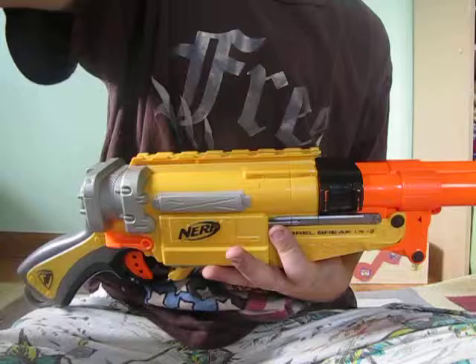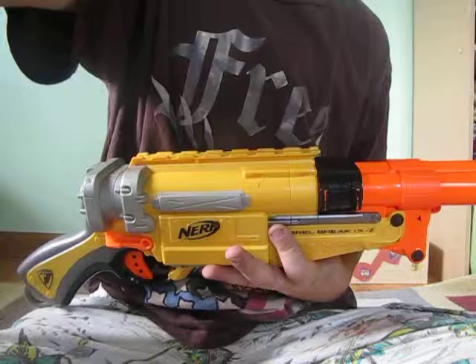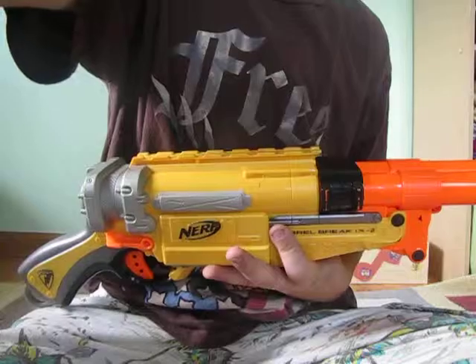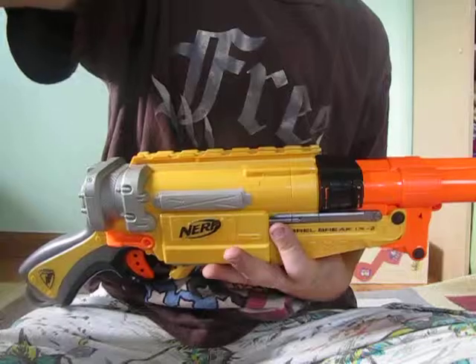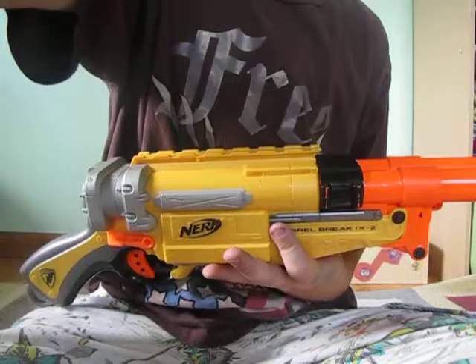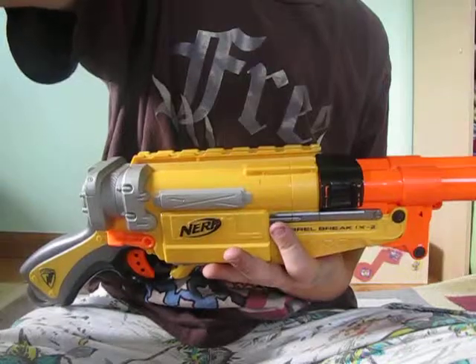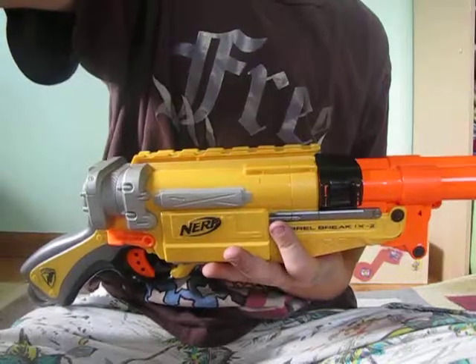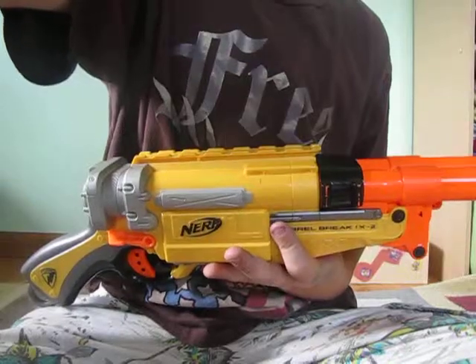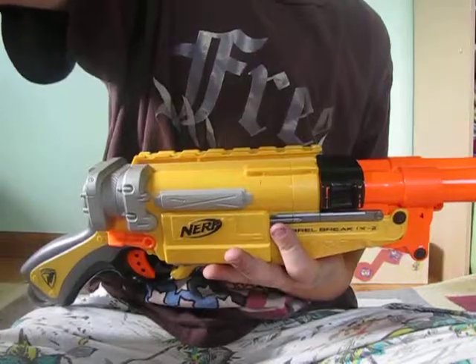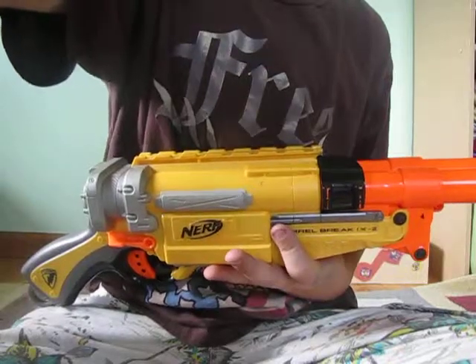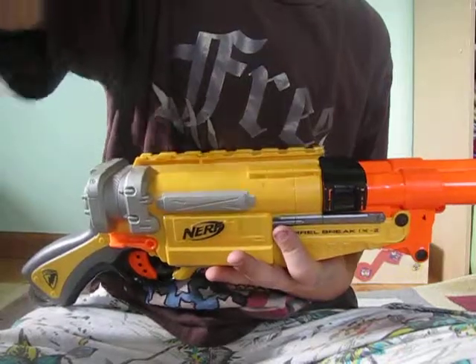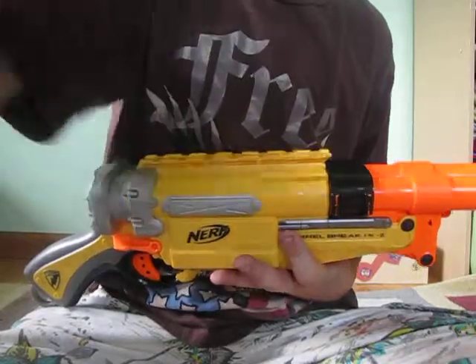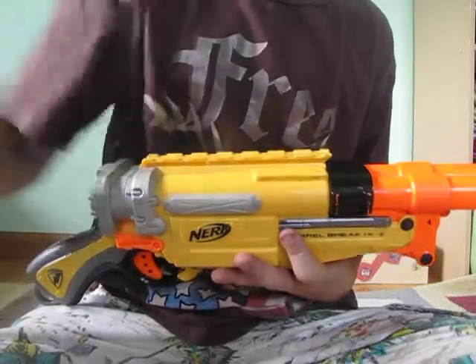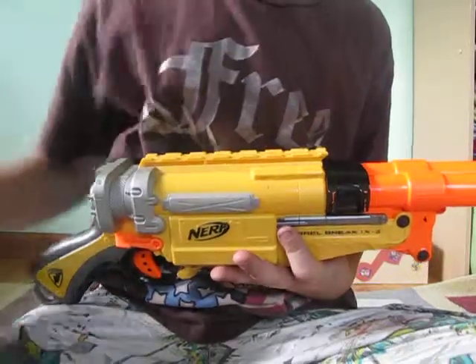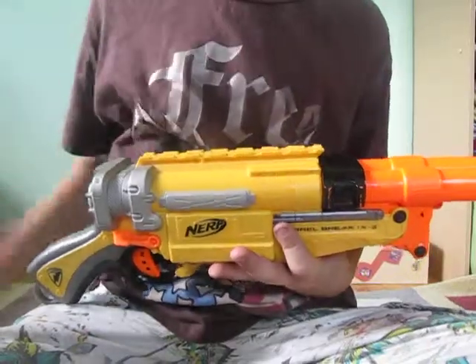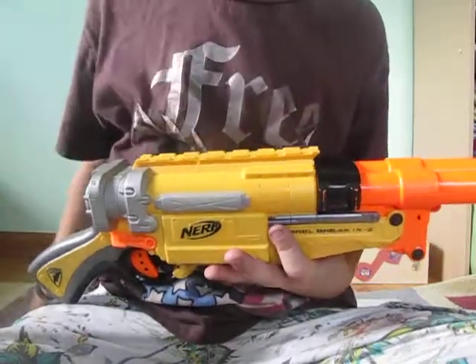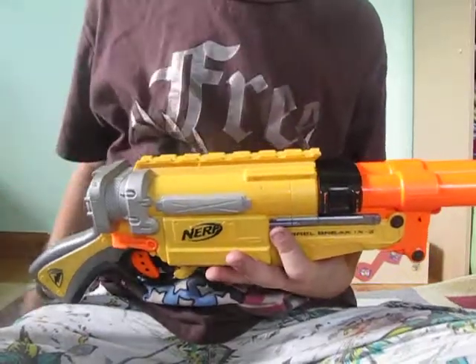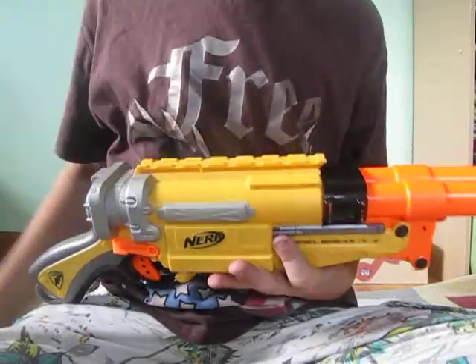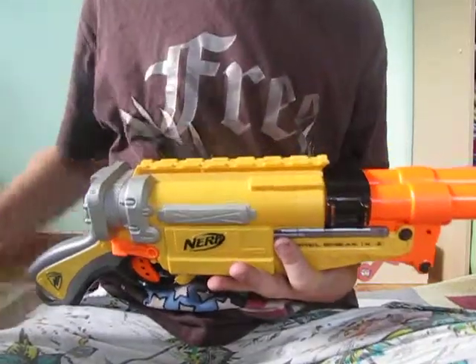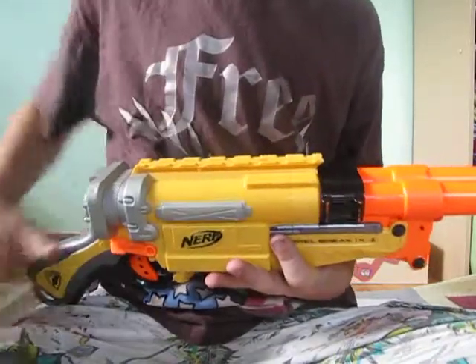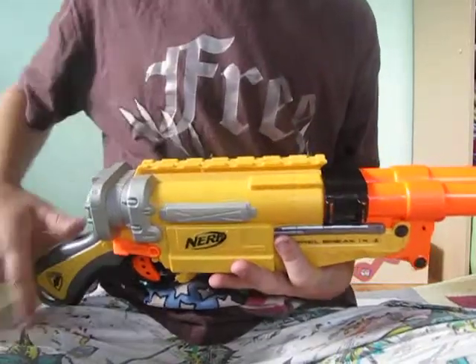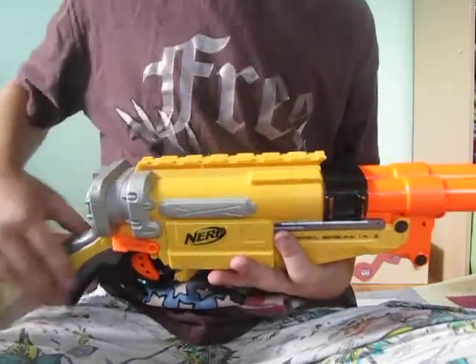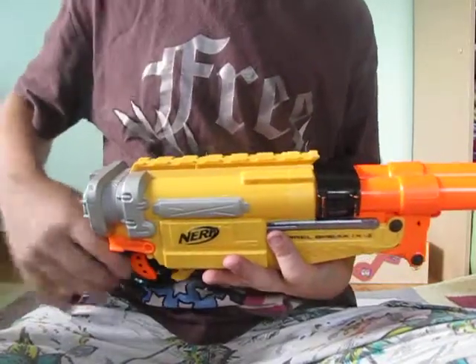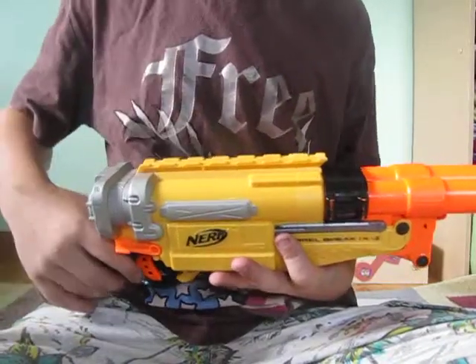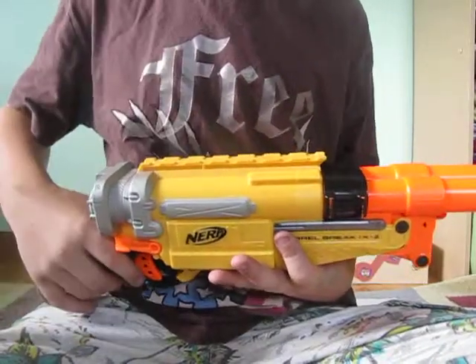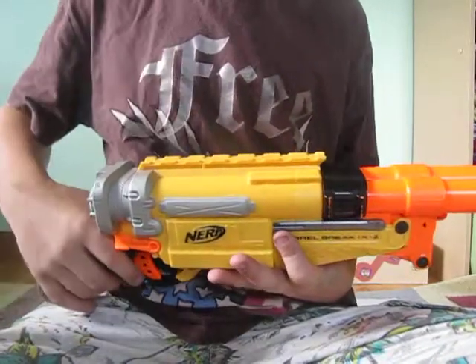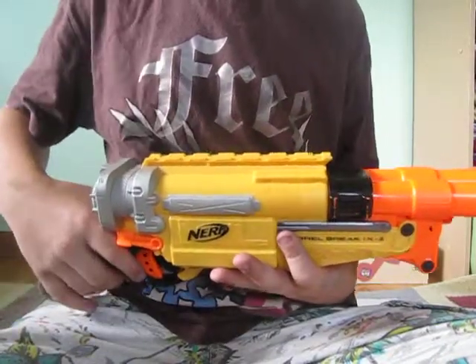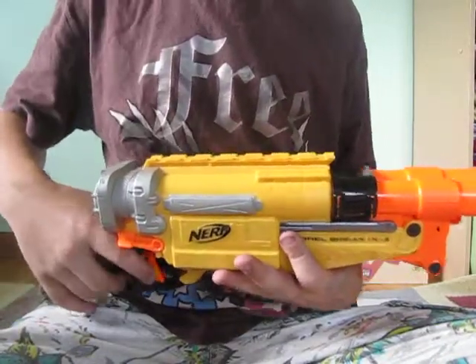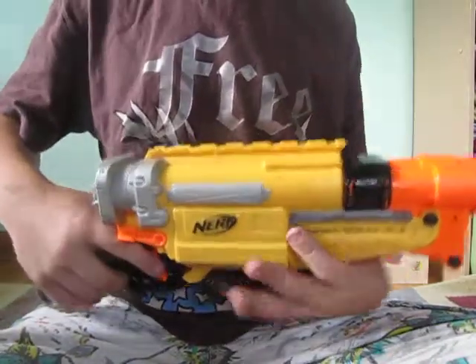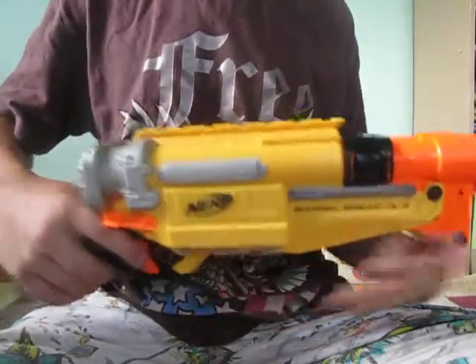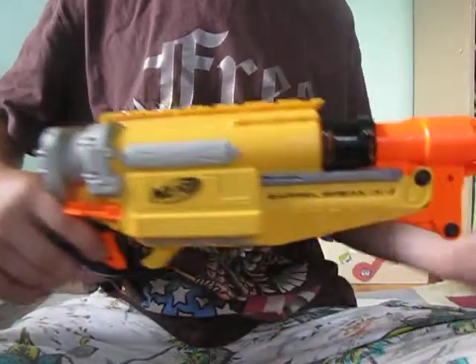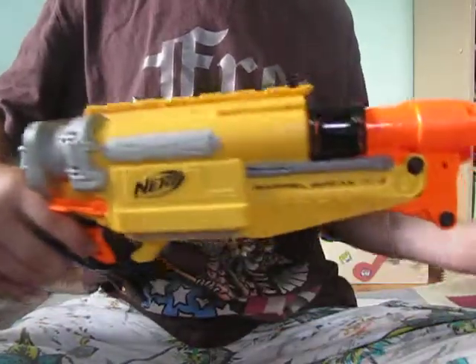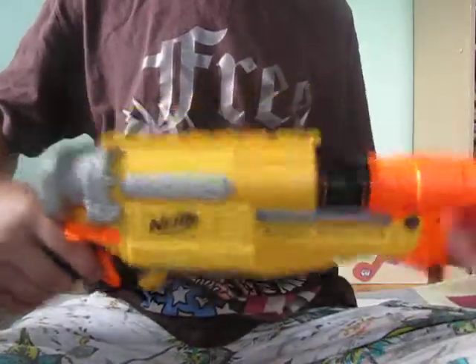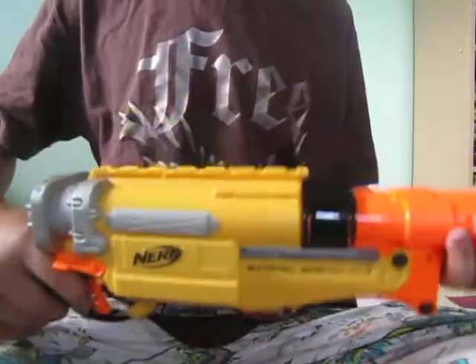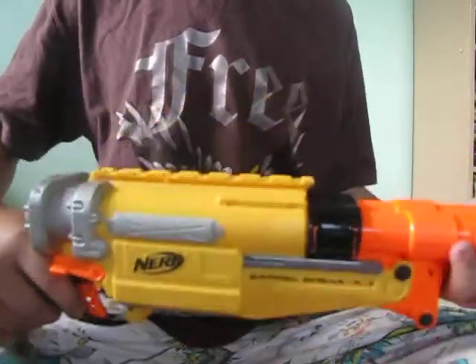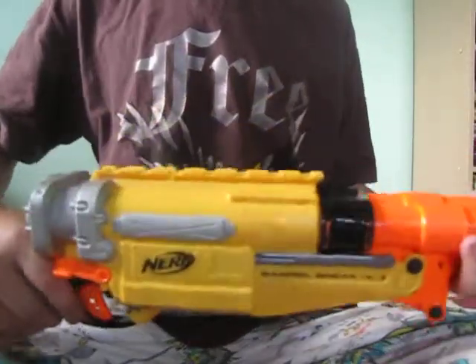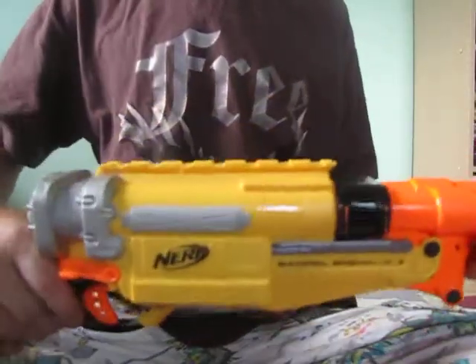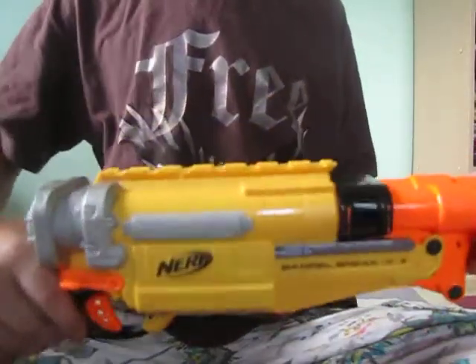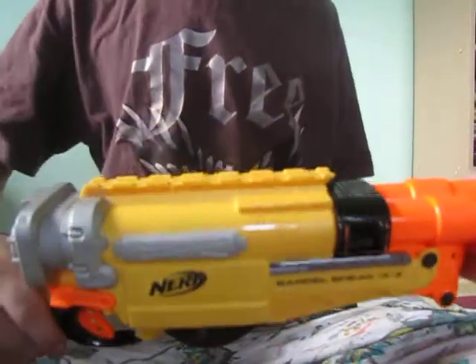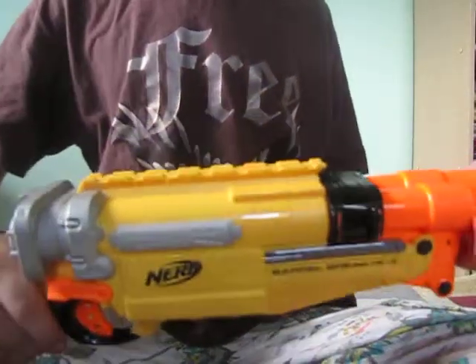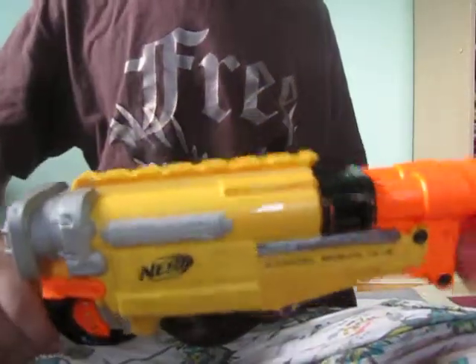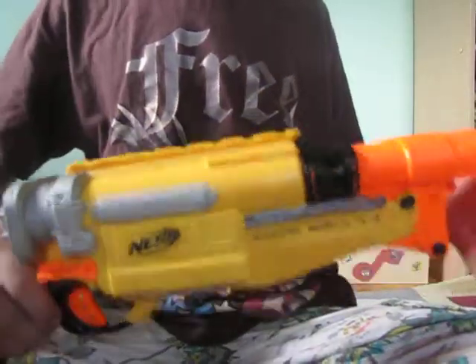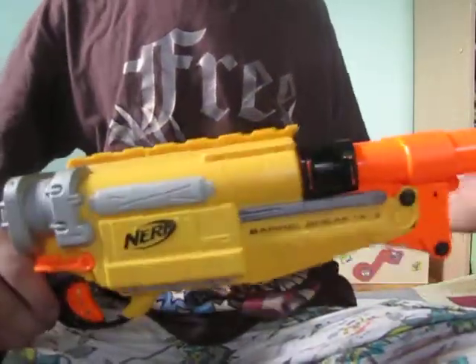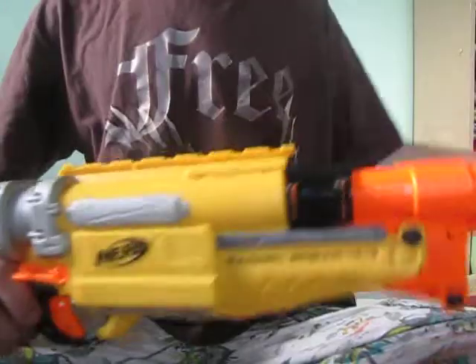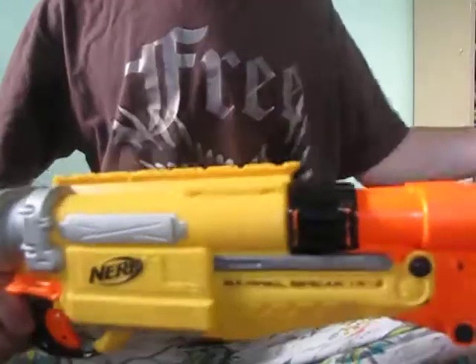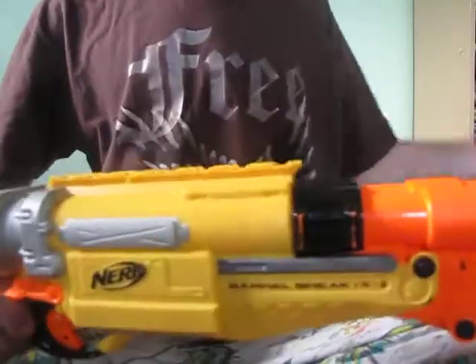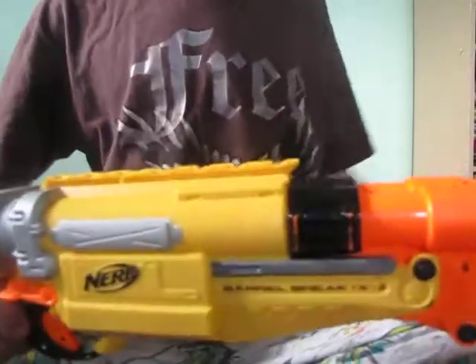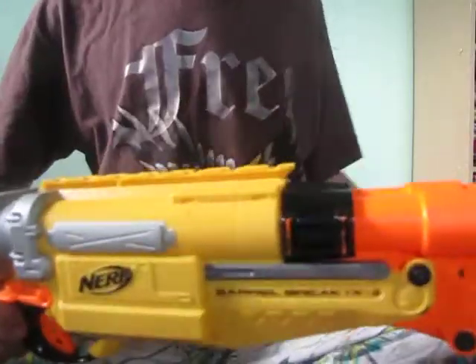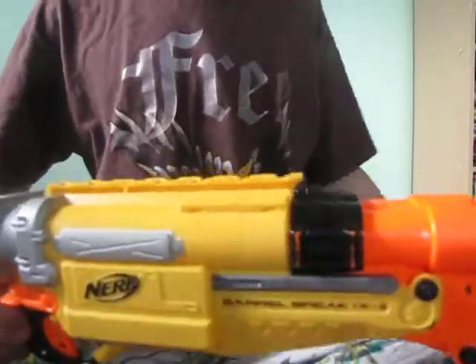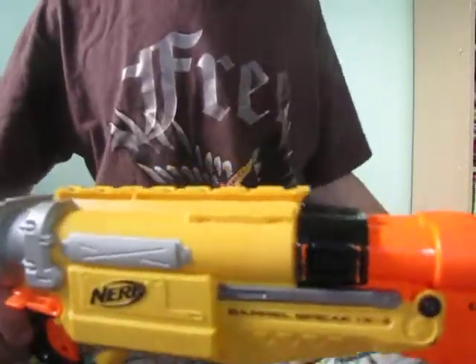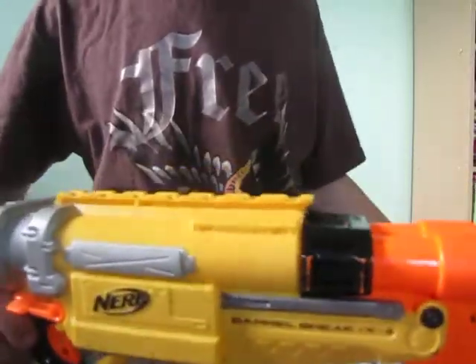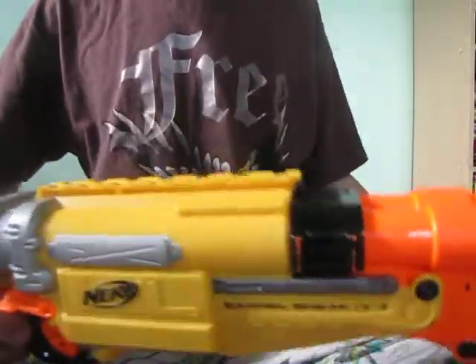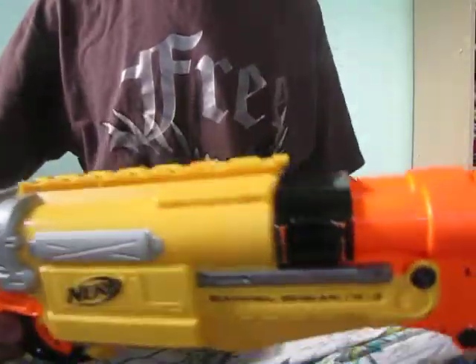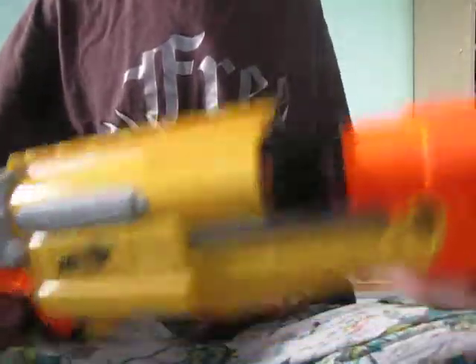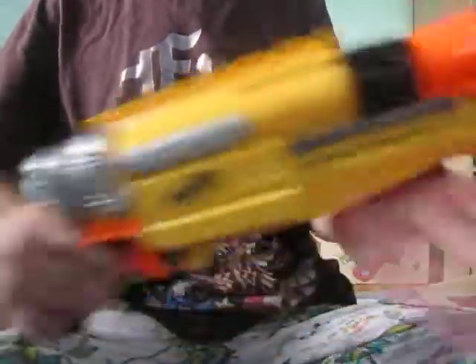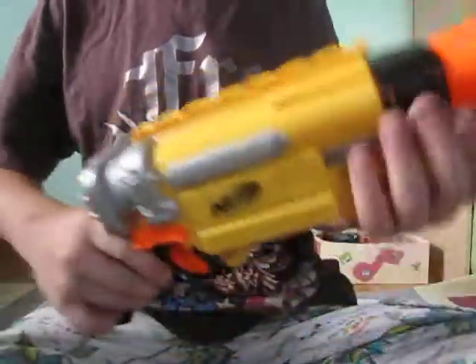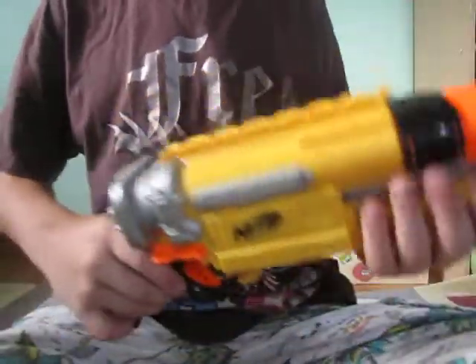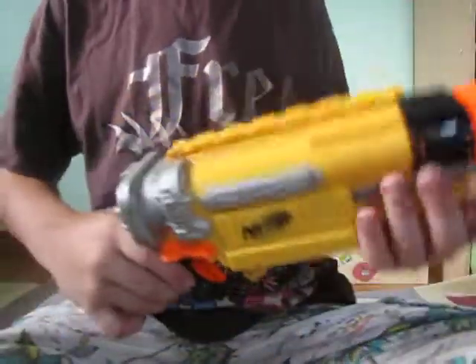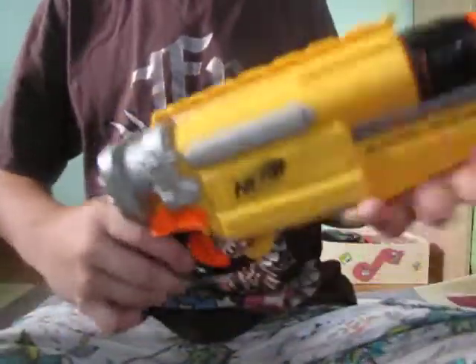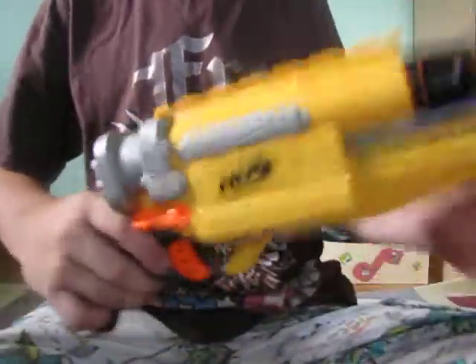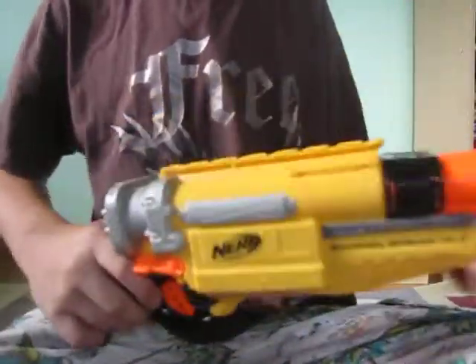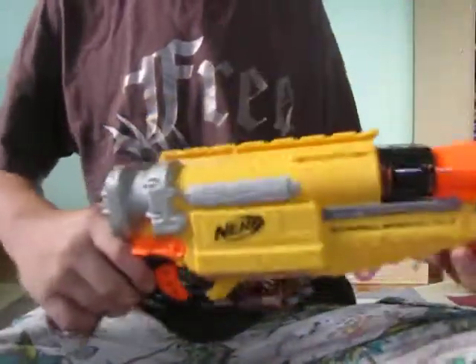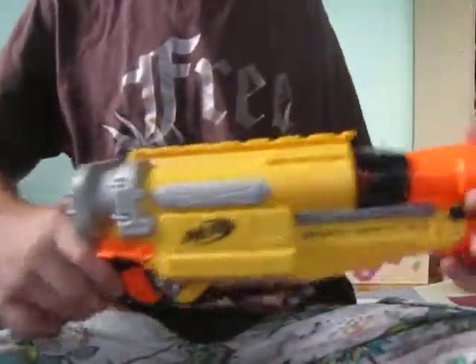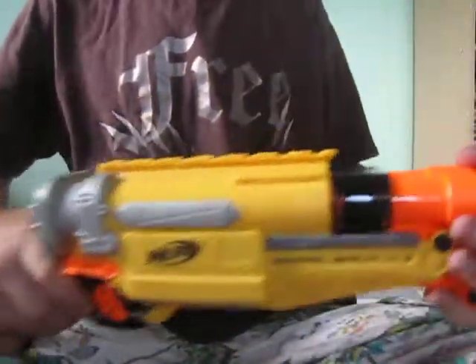Hey guys, 2JNerf here, and today I have a review on my Nerf Barrel Break. This gun is cool — it's a shotgun.